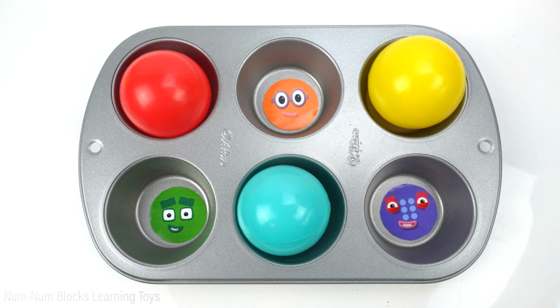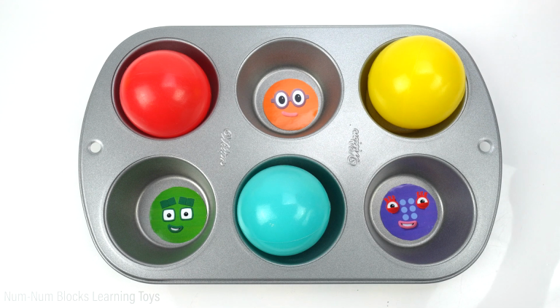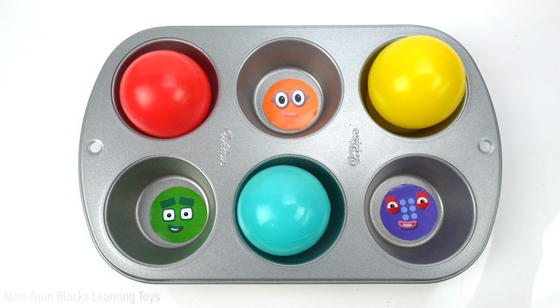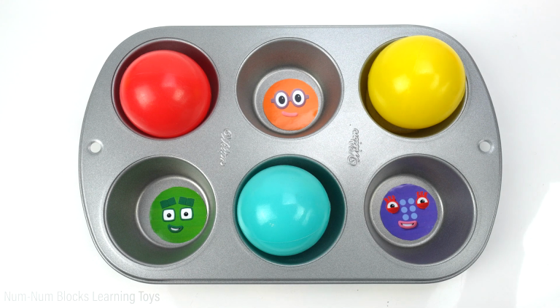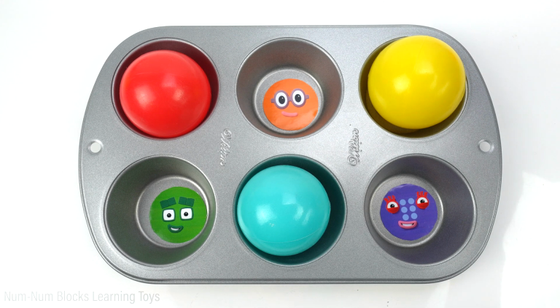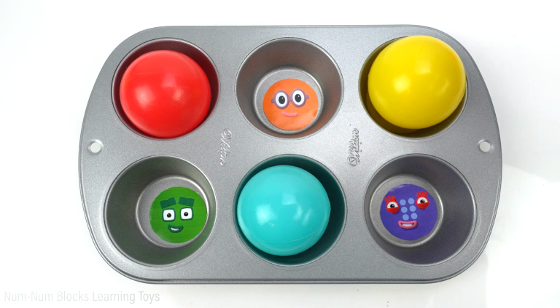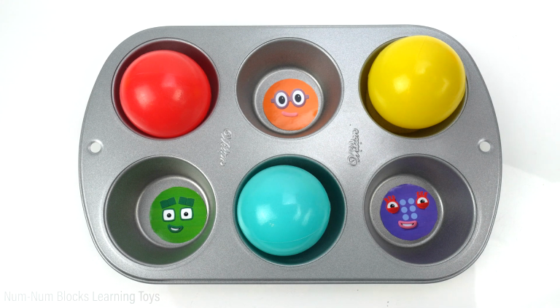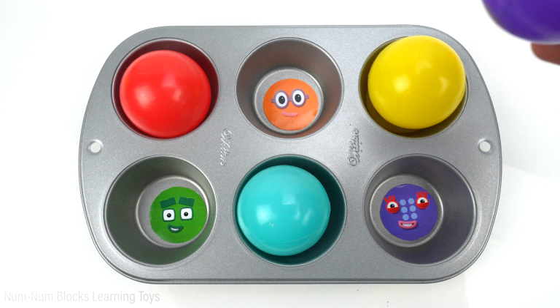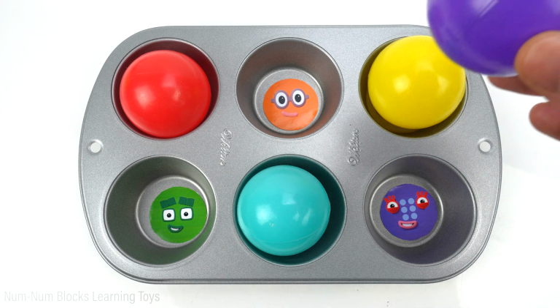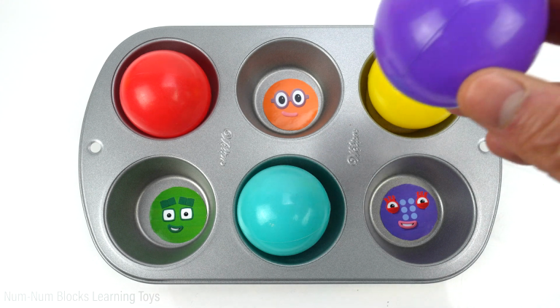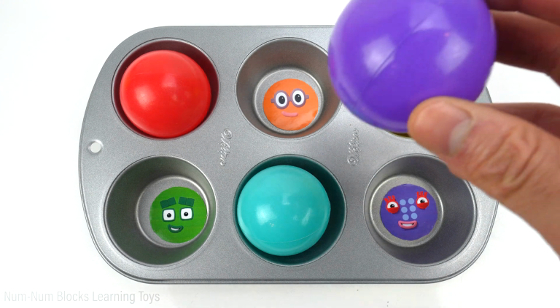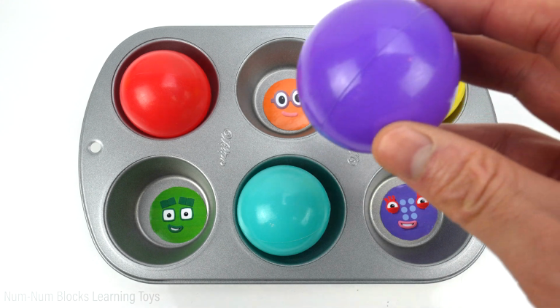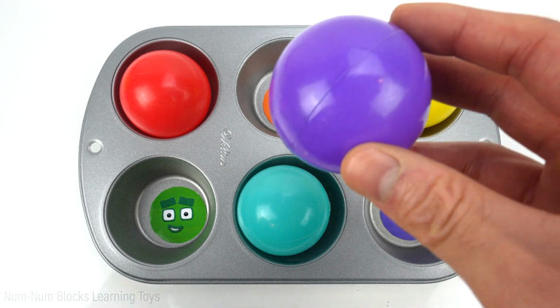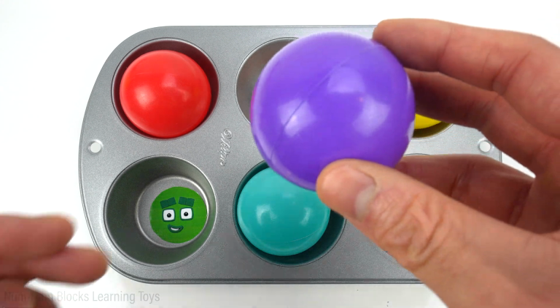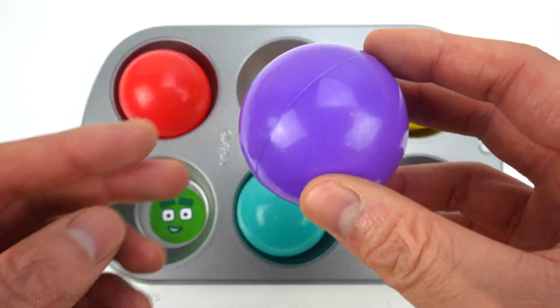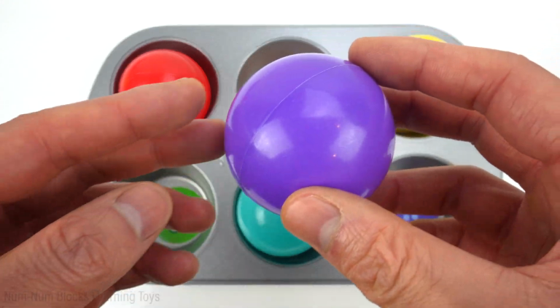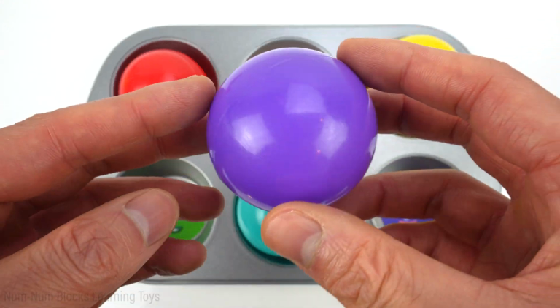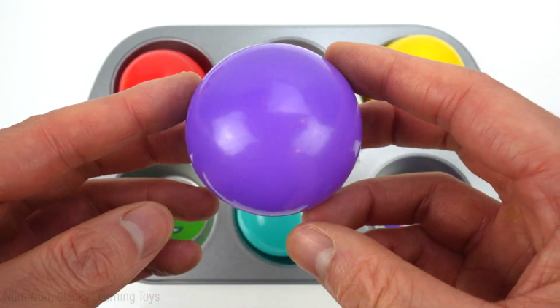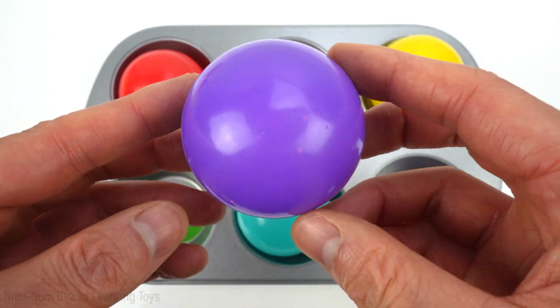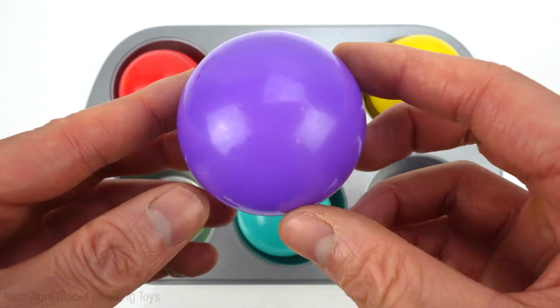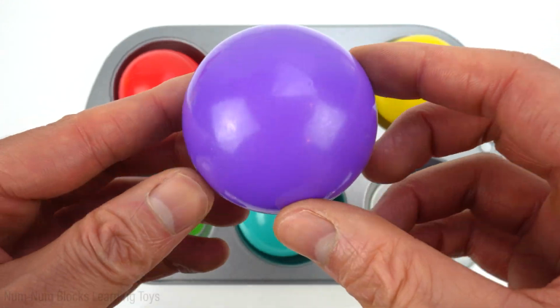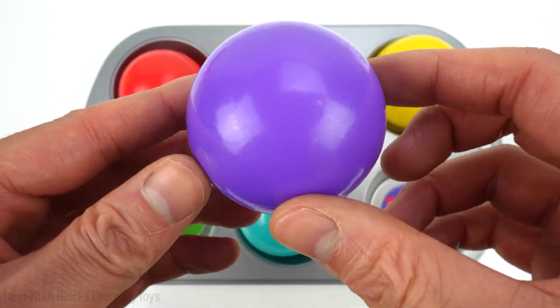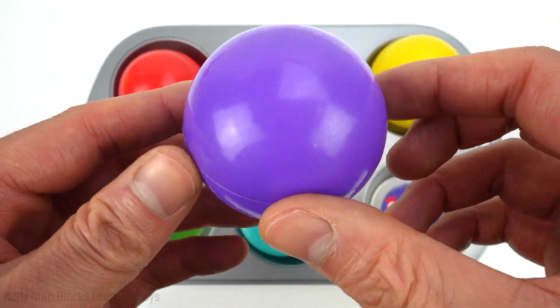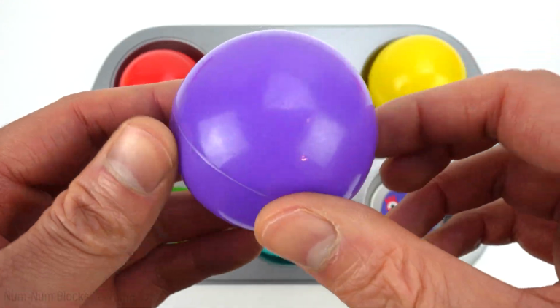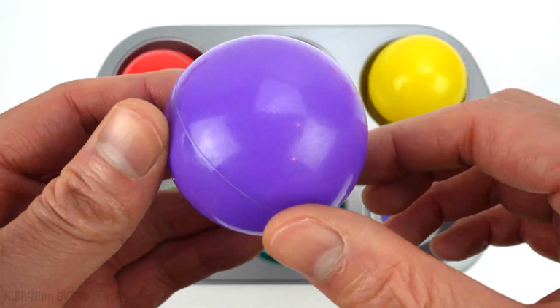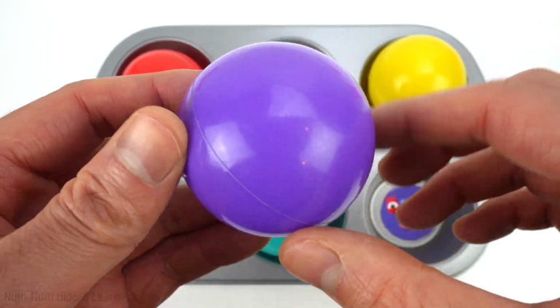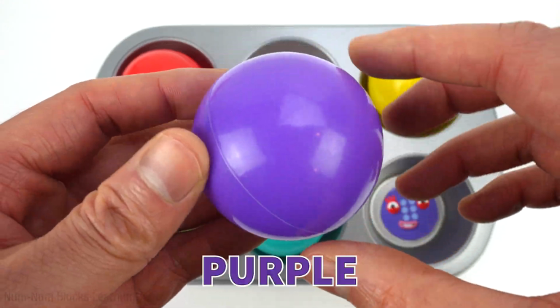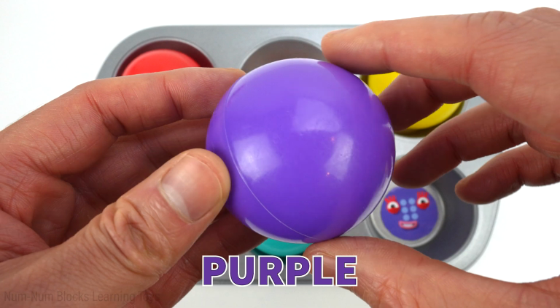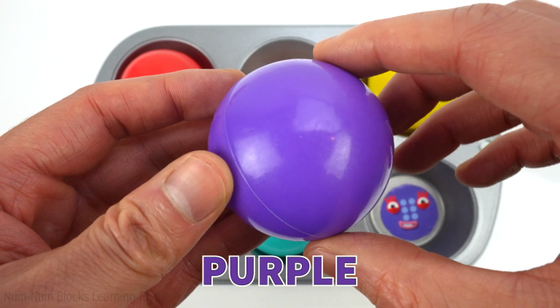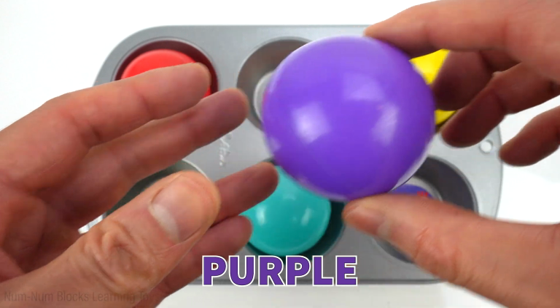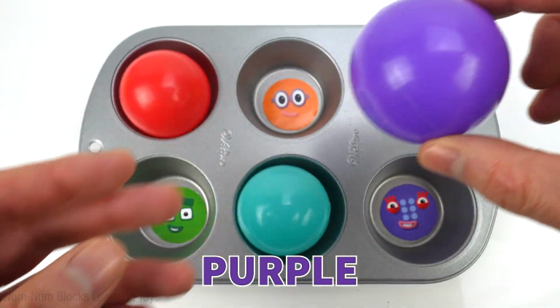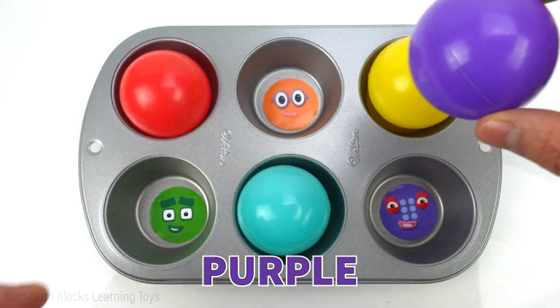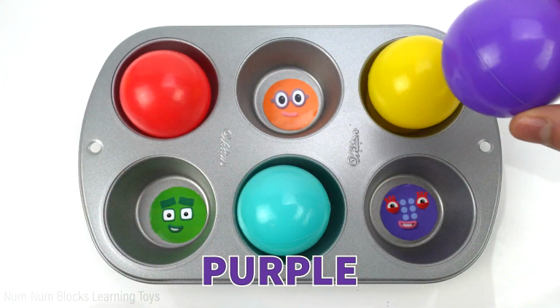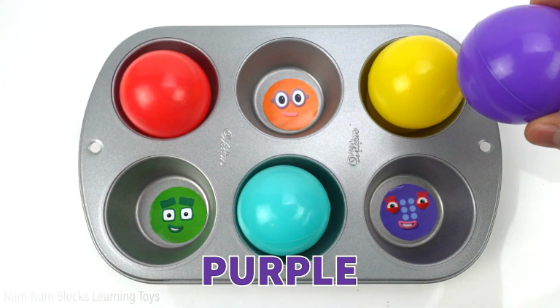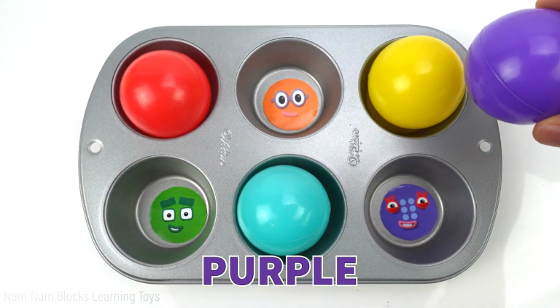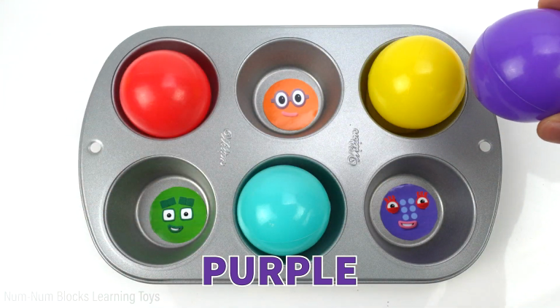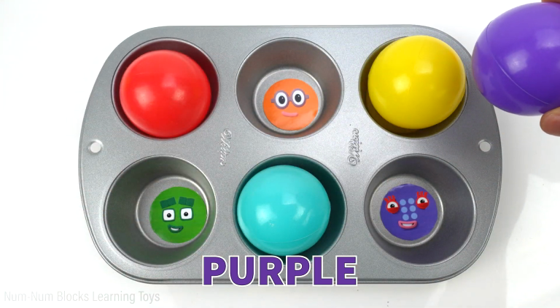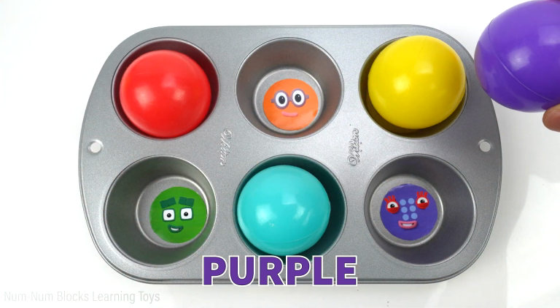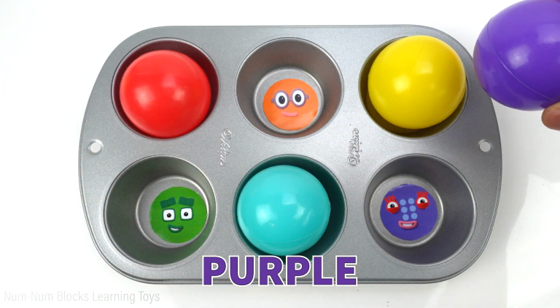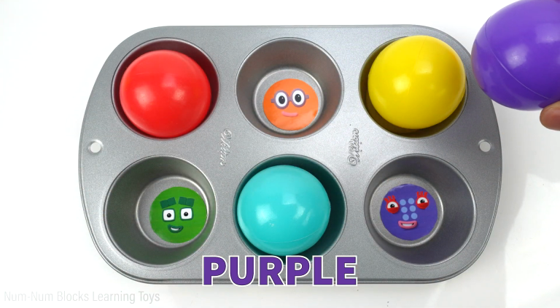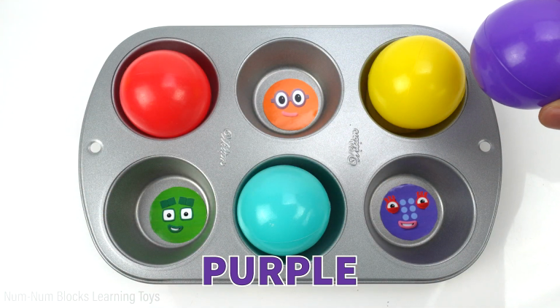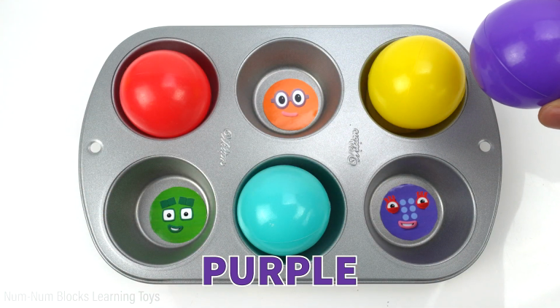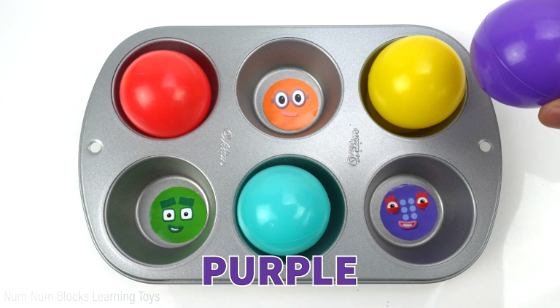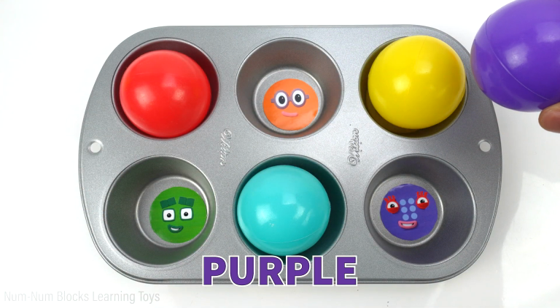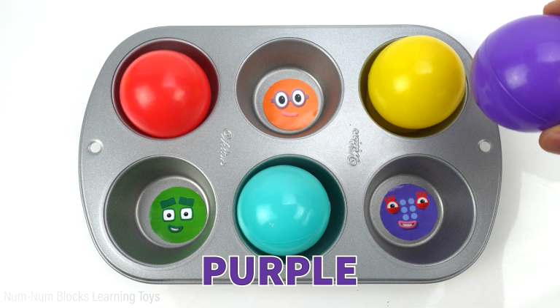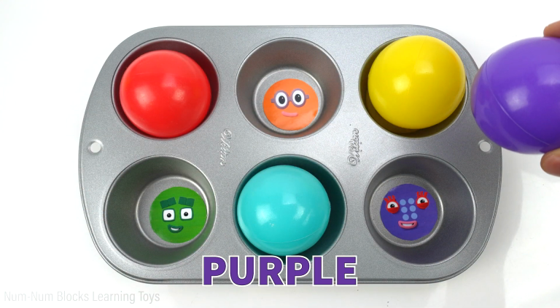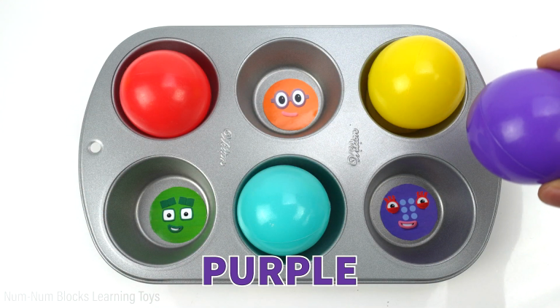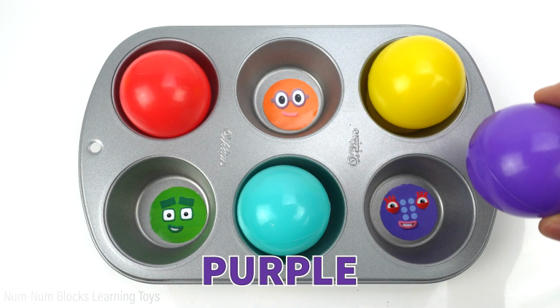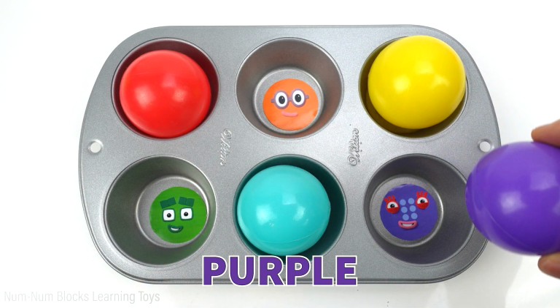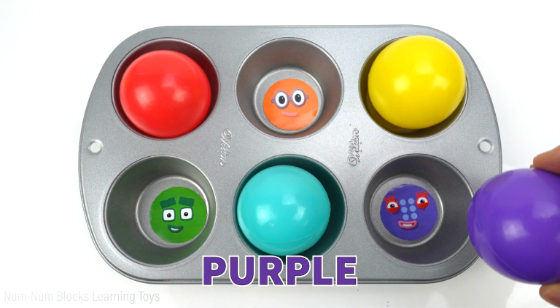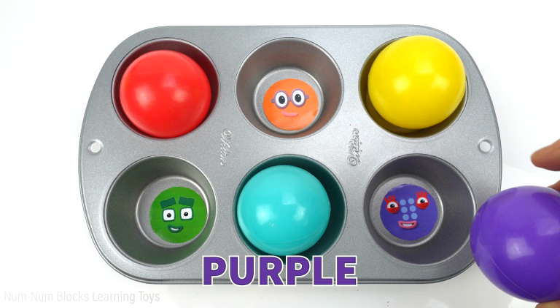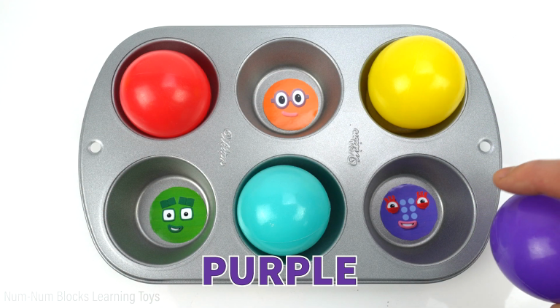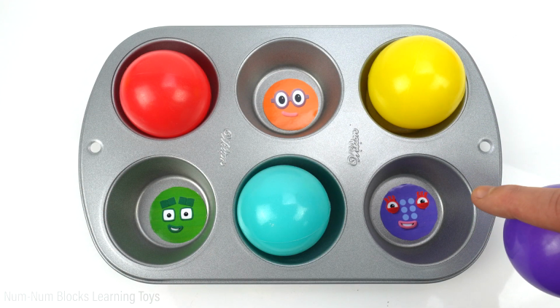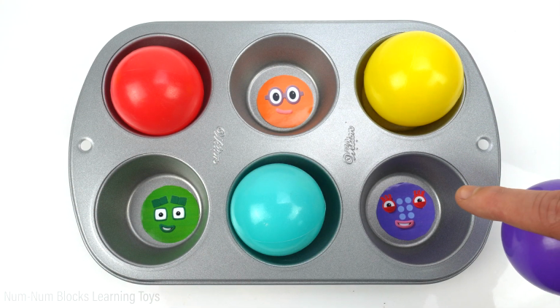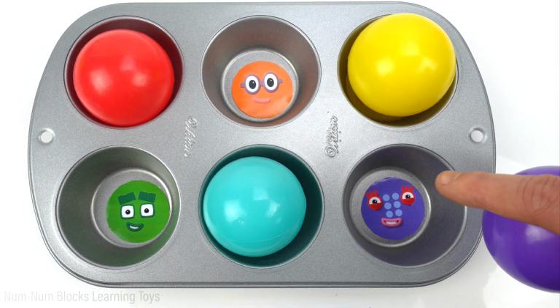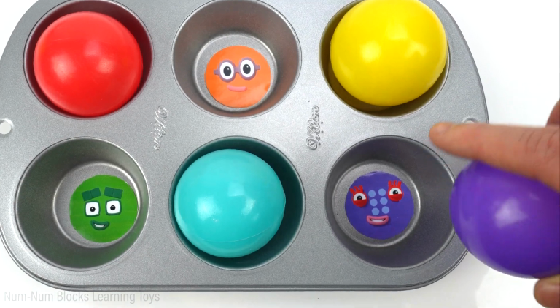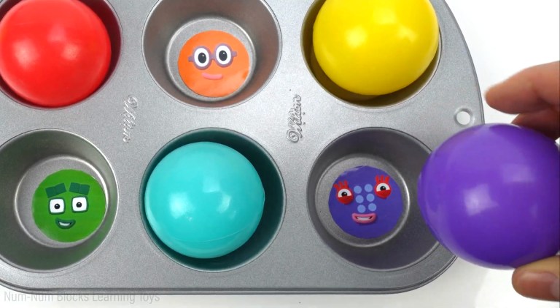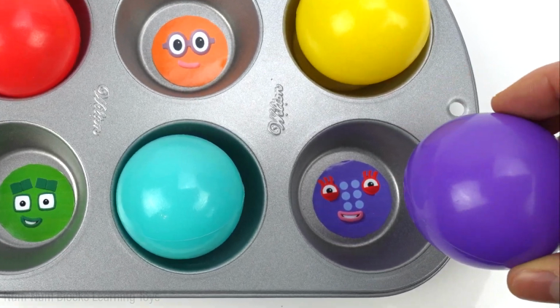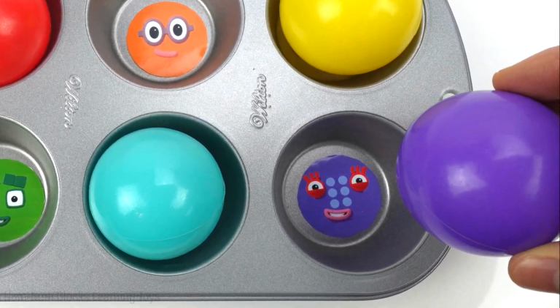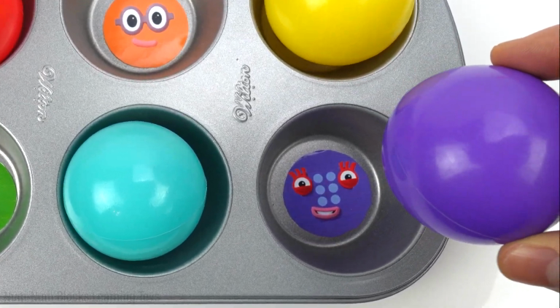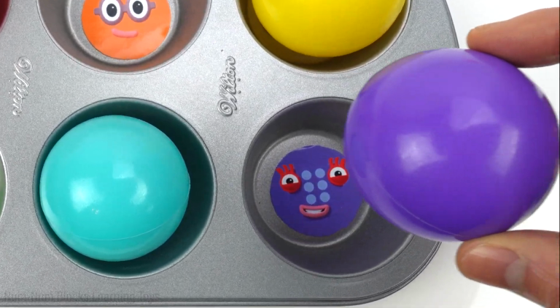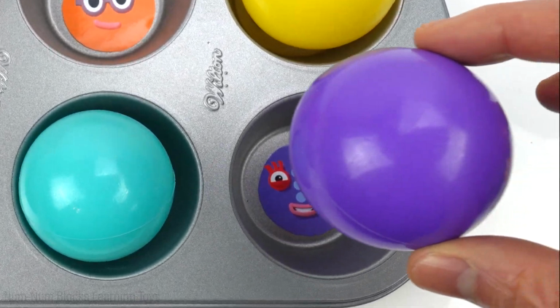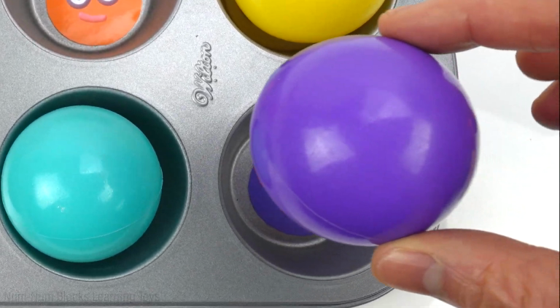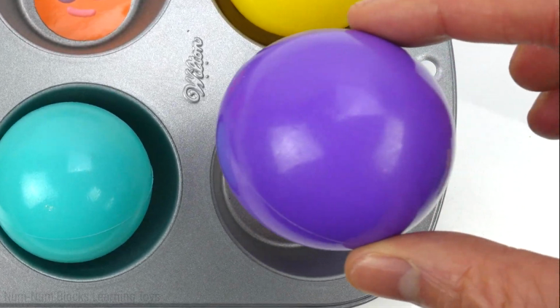Do you know this color? That's right, it's purple. Who wants to play with a purple ball? Six.